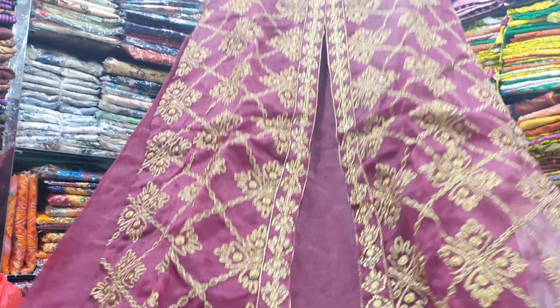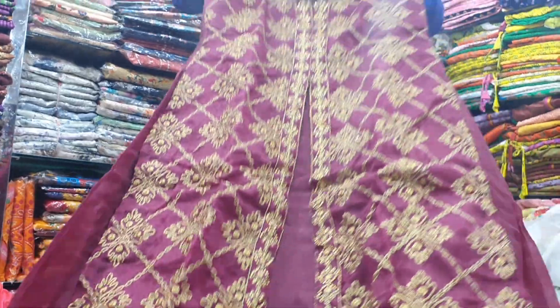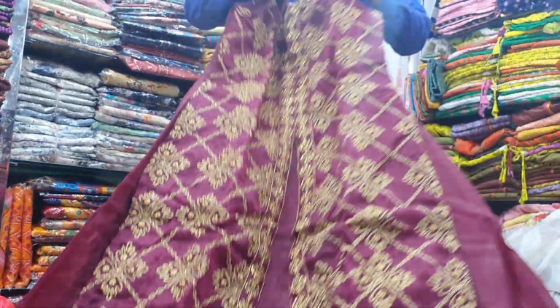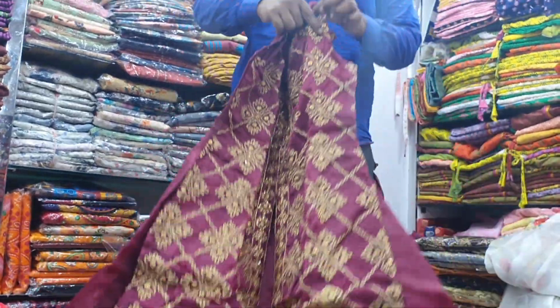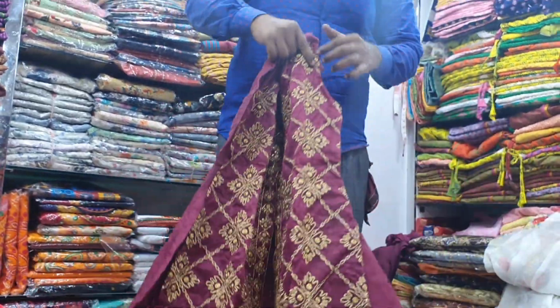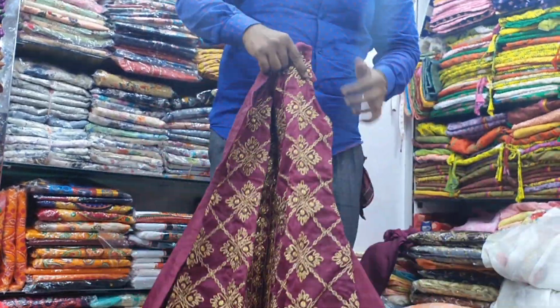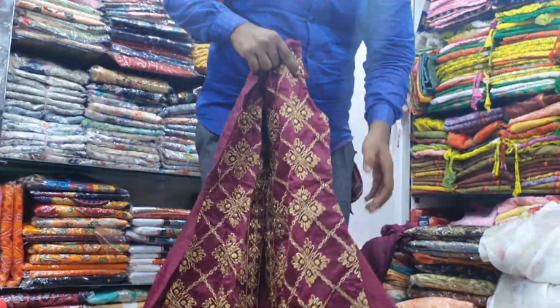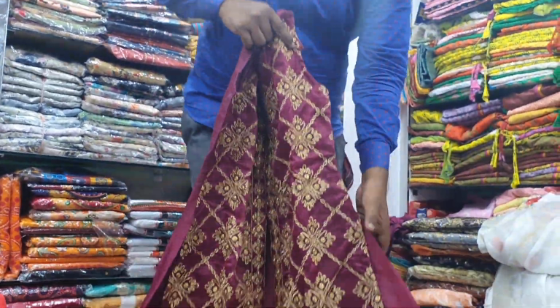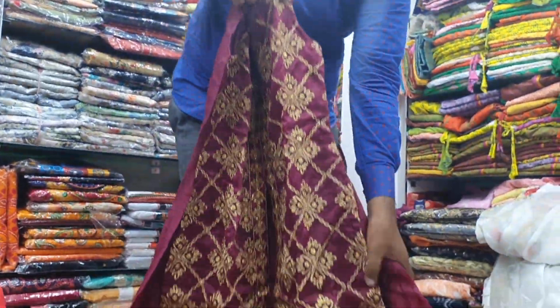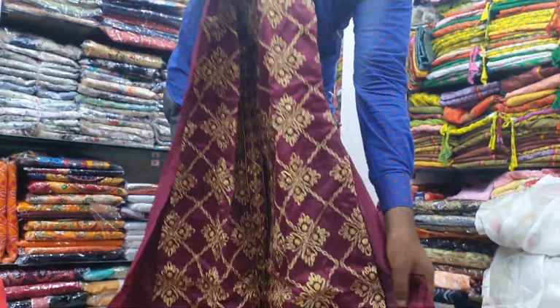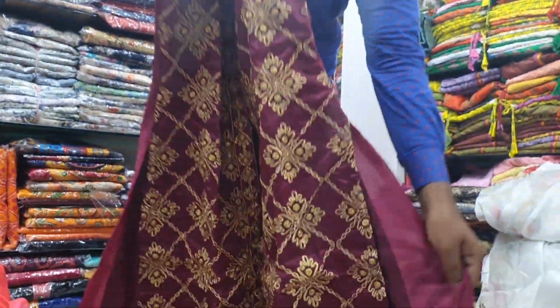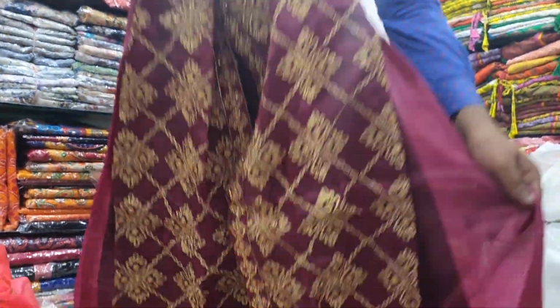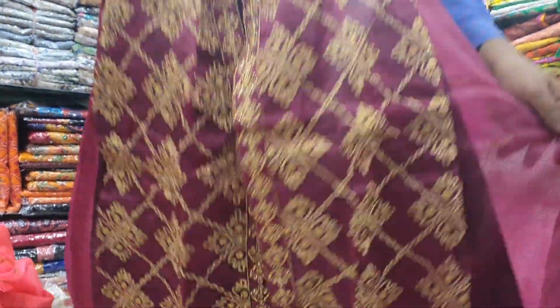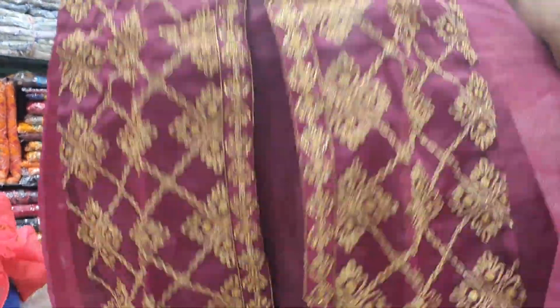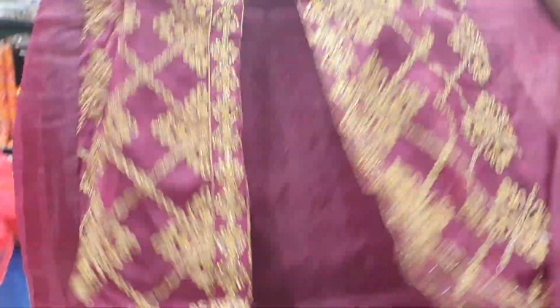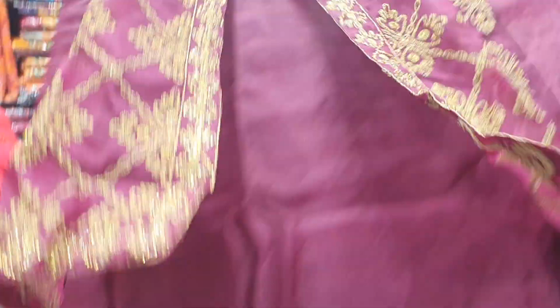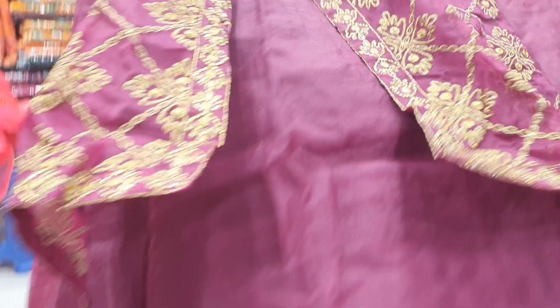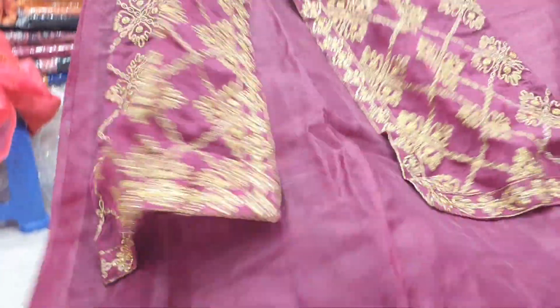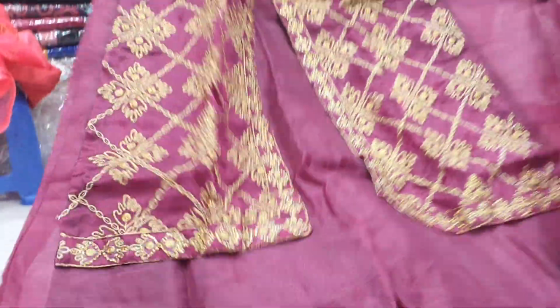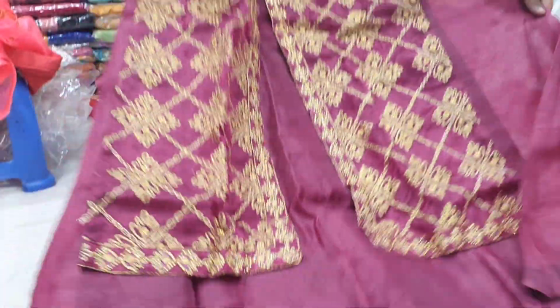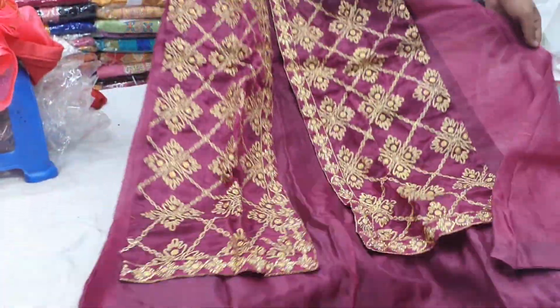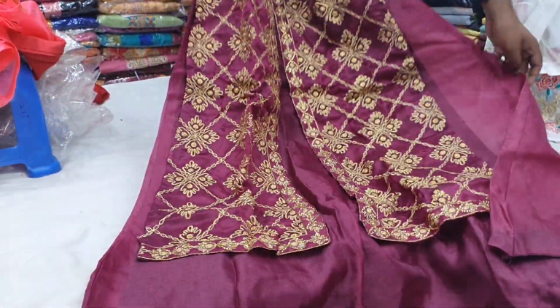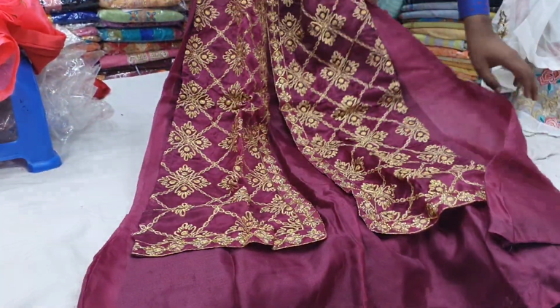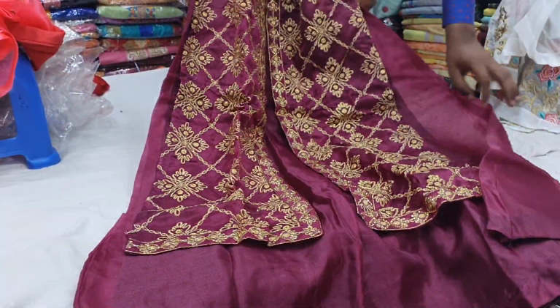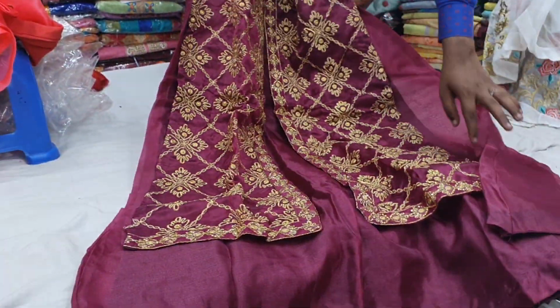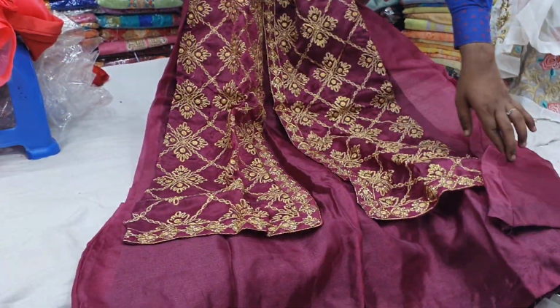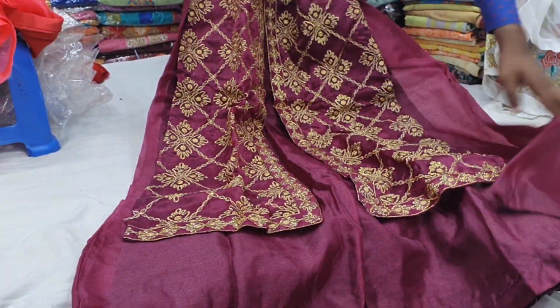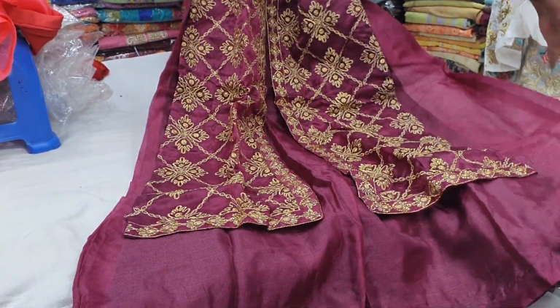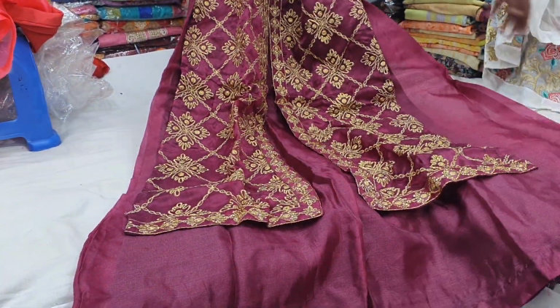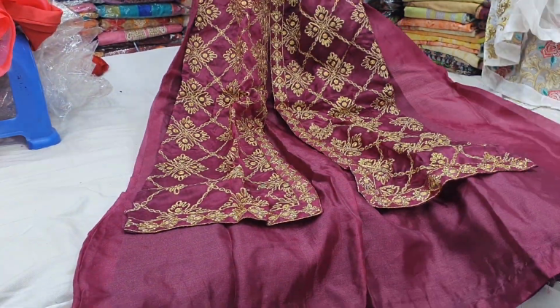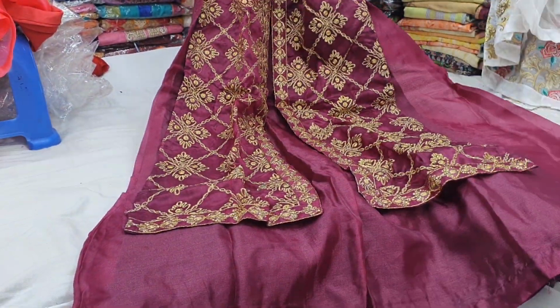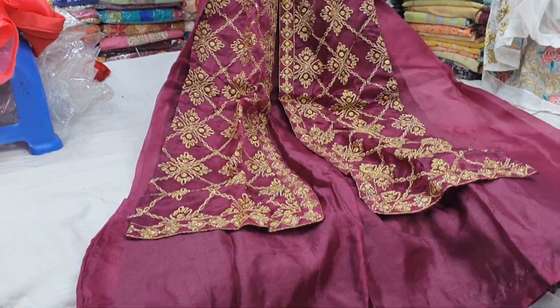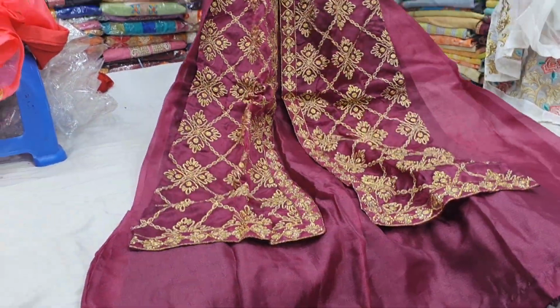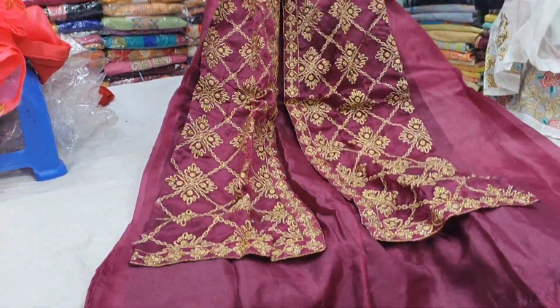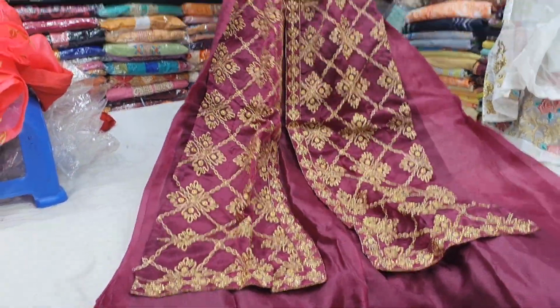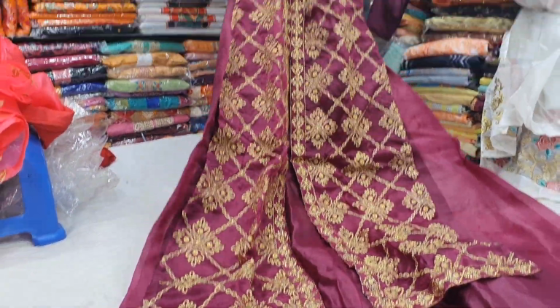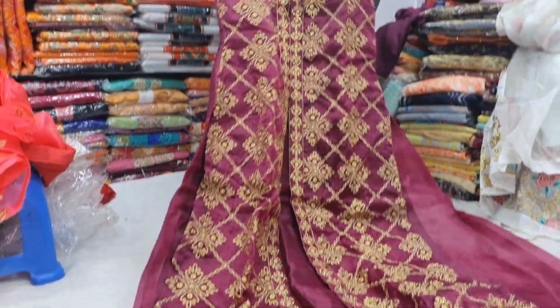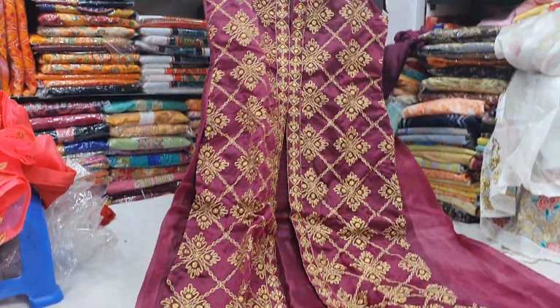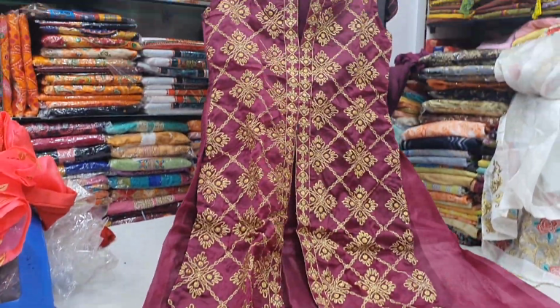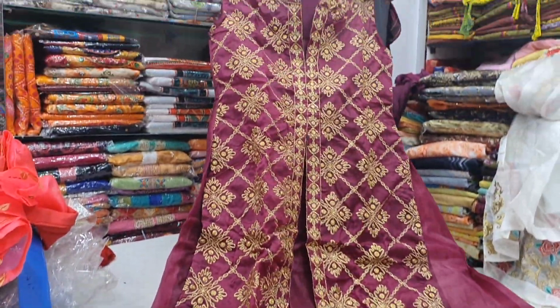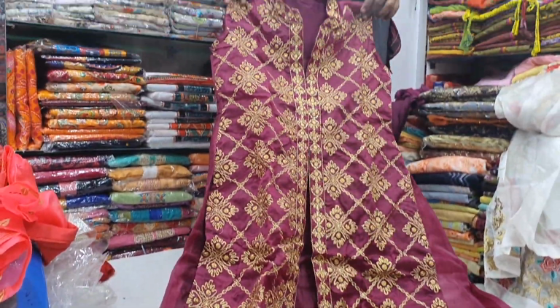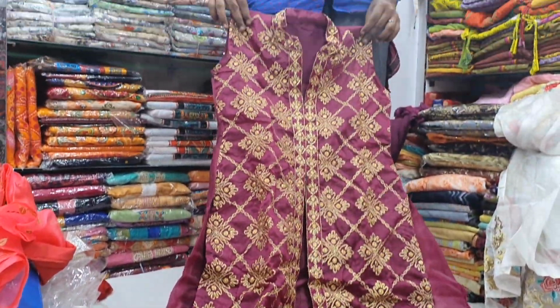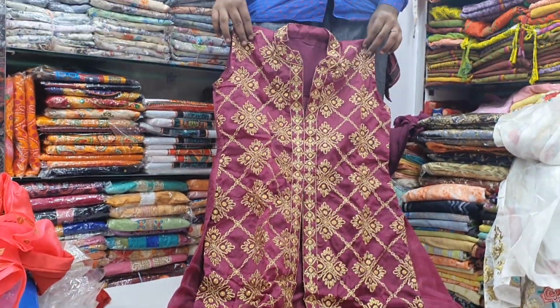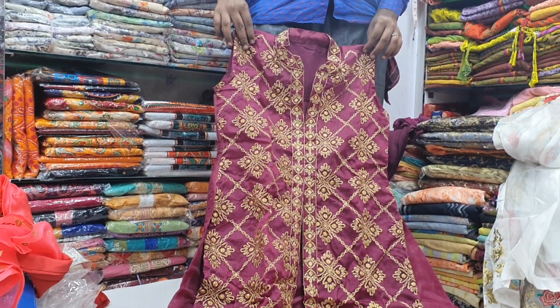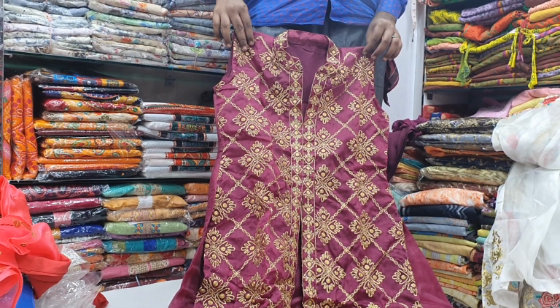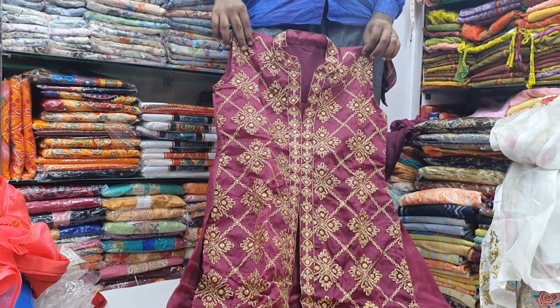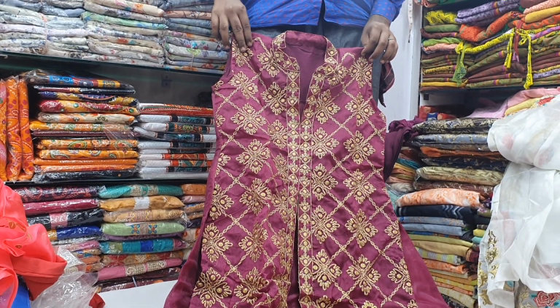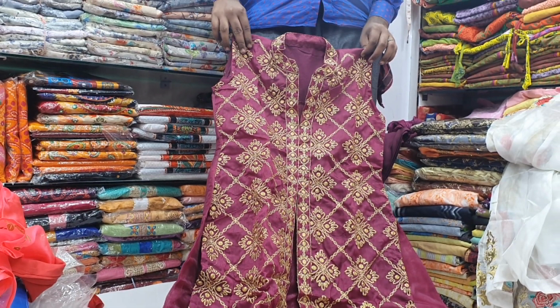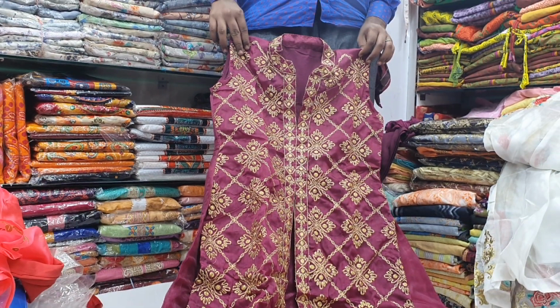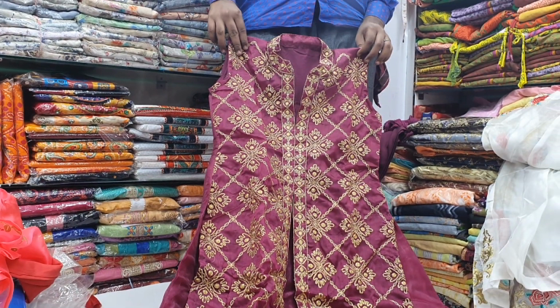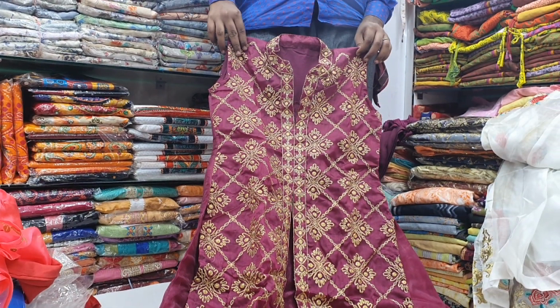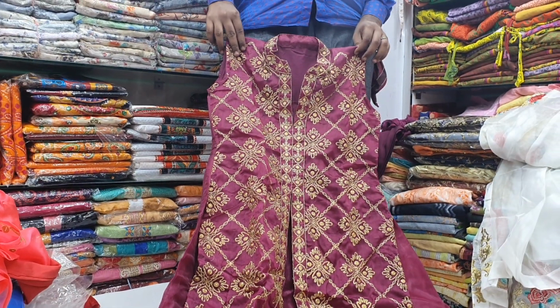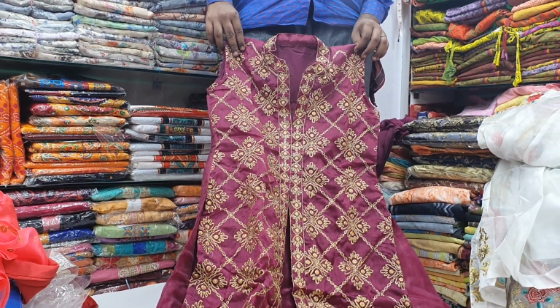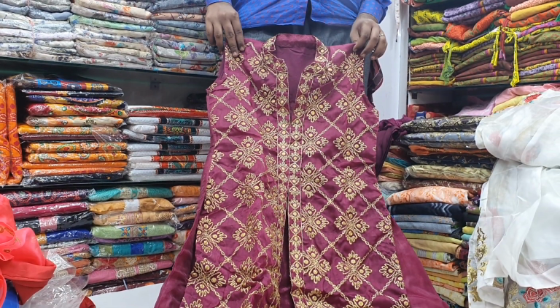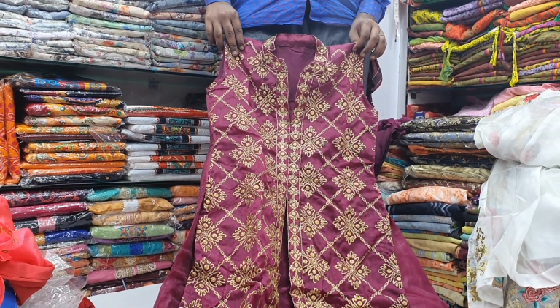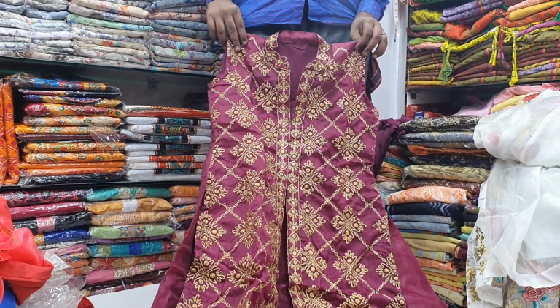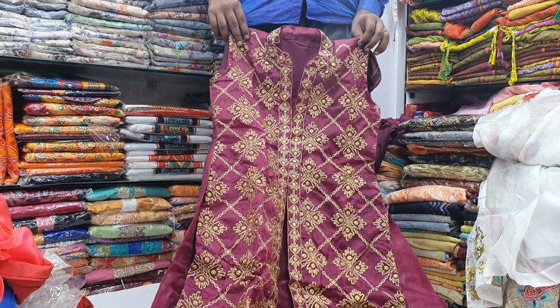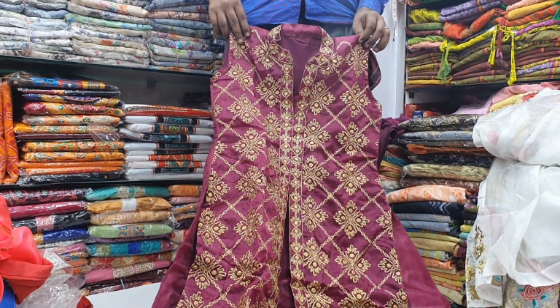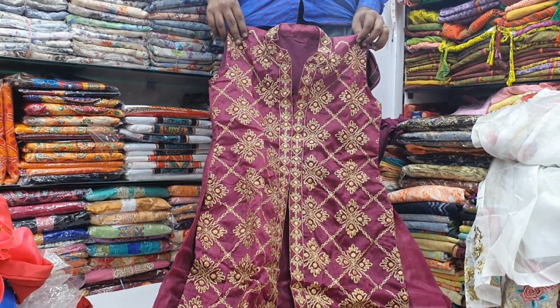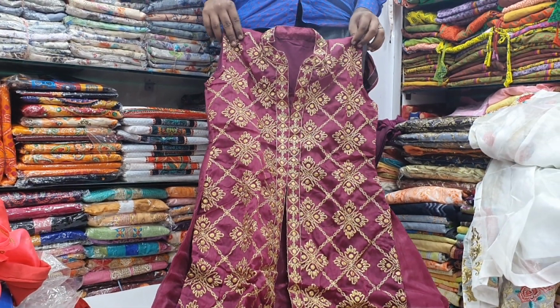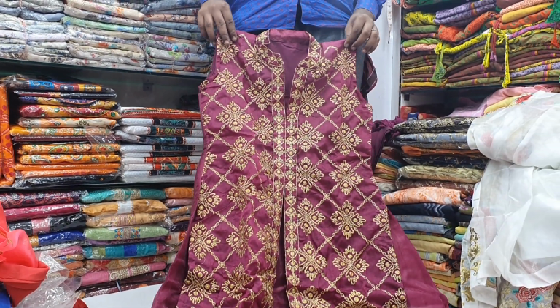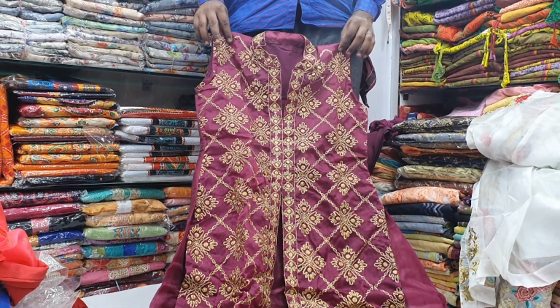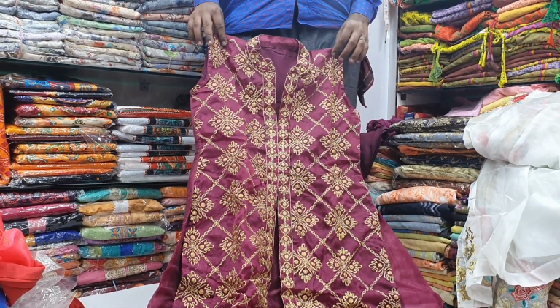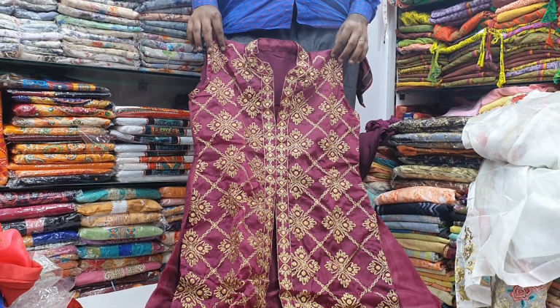Hello viewers, Assalamualaikum. I am here to welcome you to the Green Choronica market. The market is called the Gowner Collection.